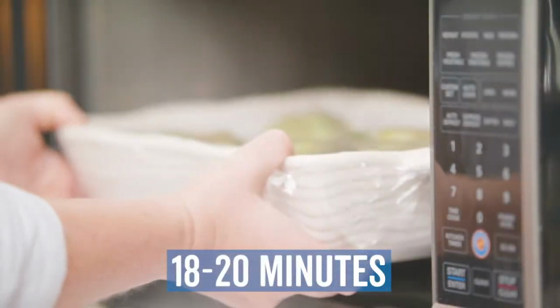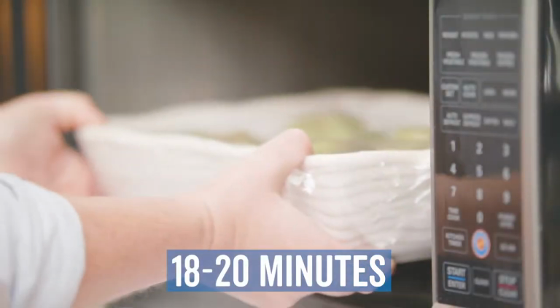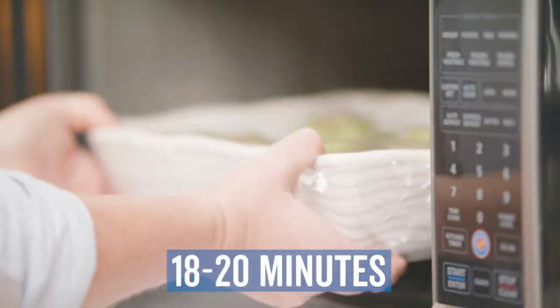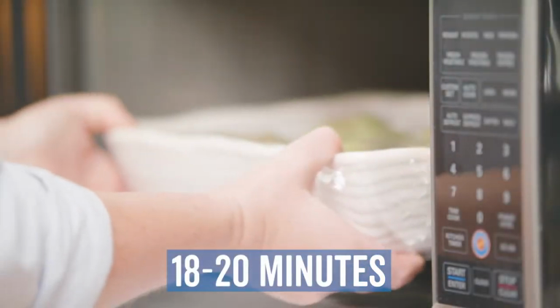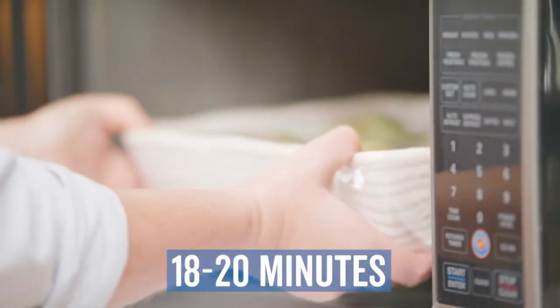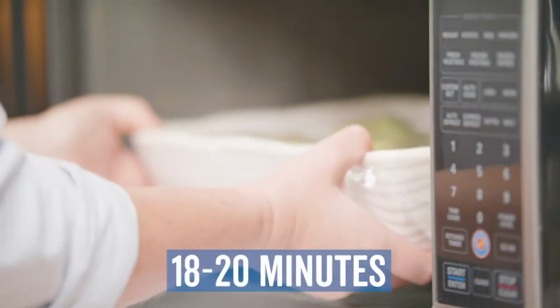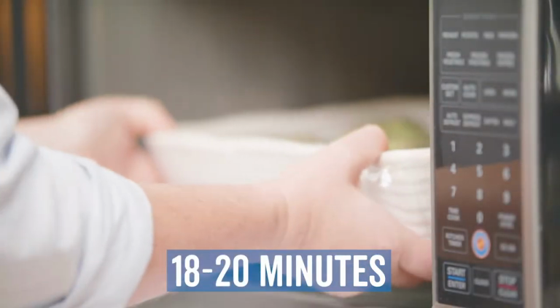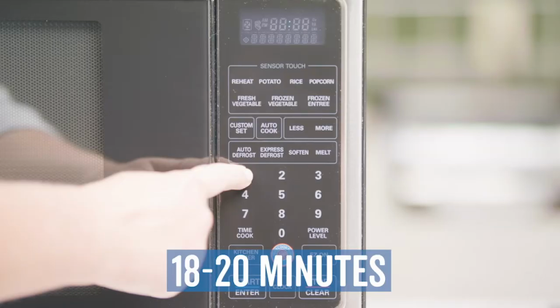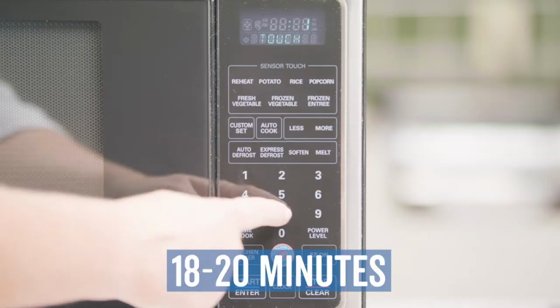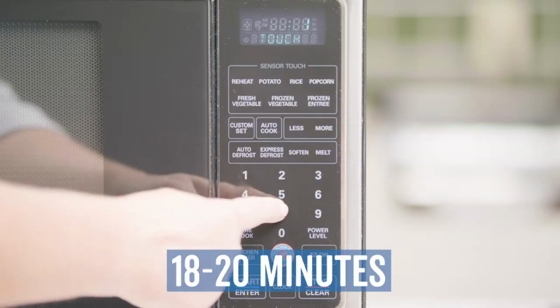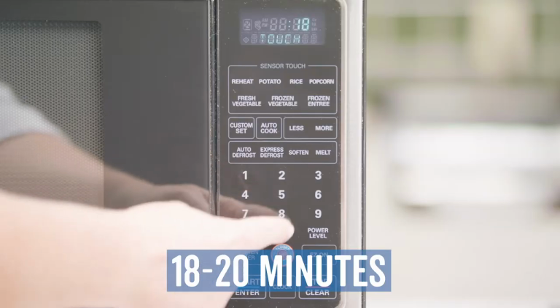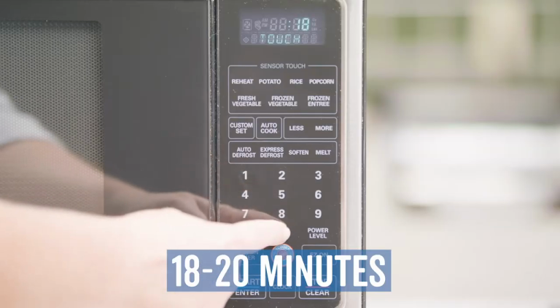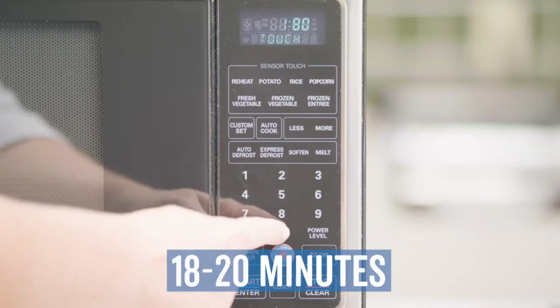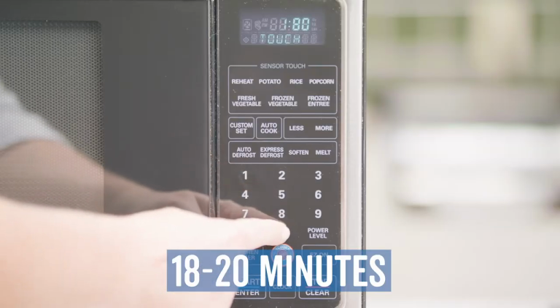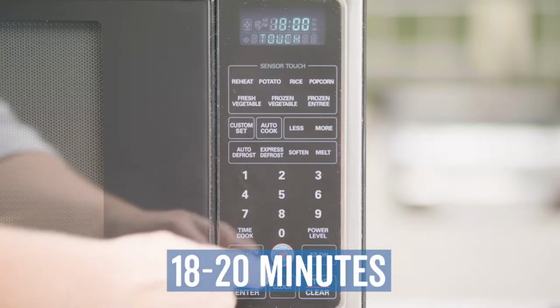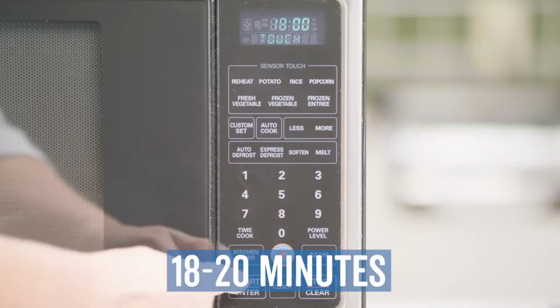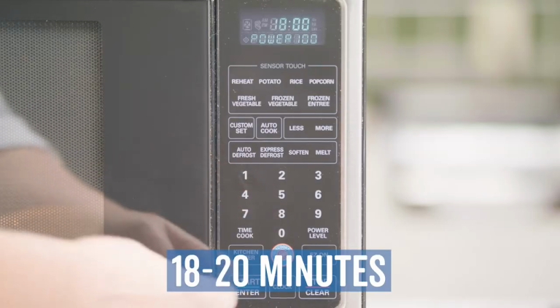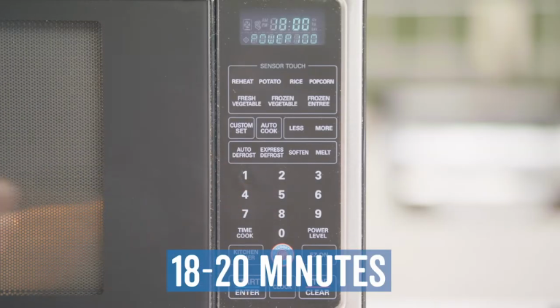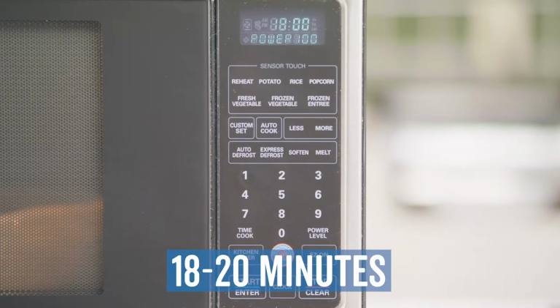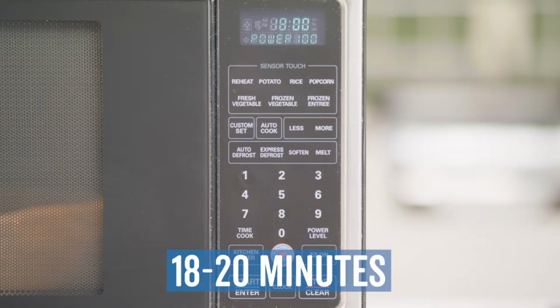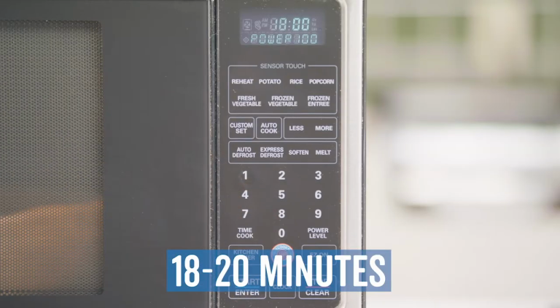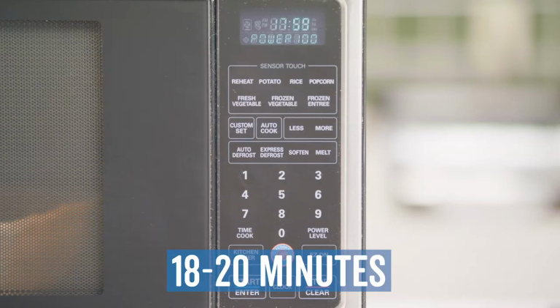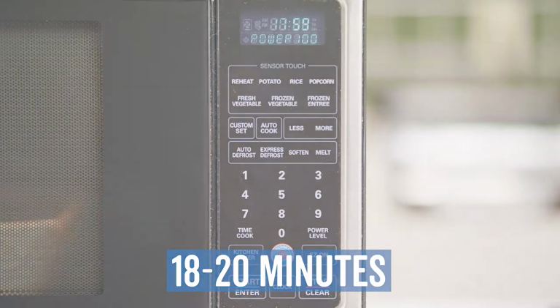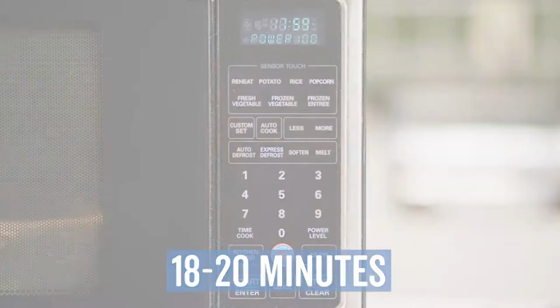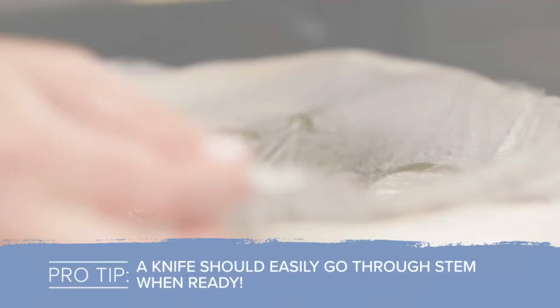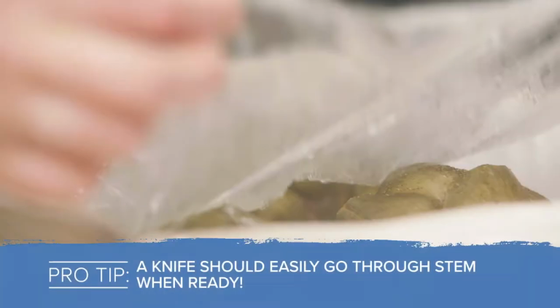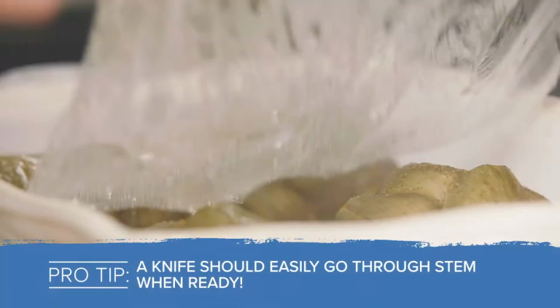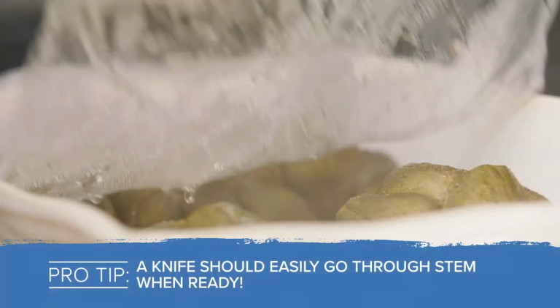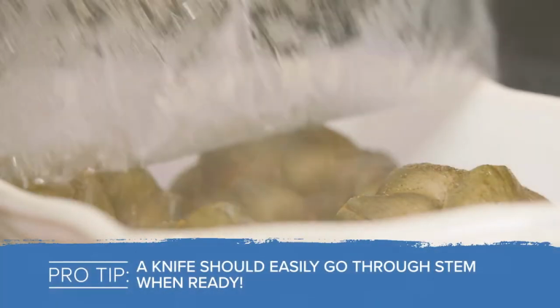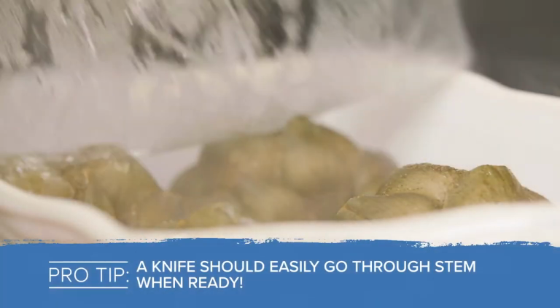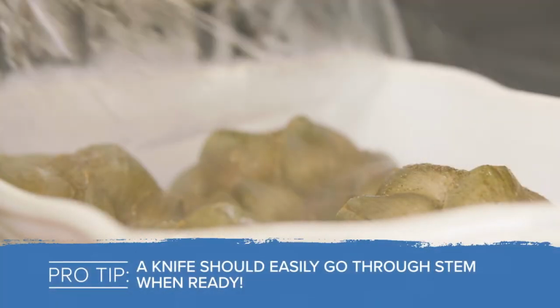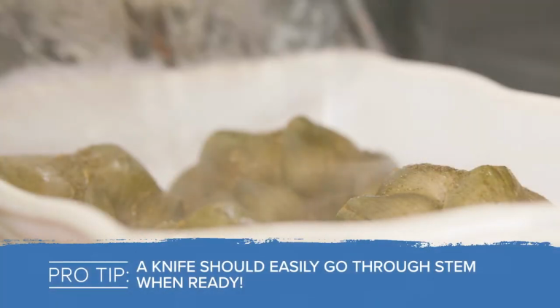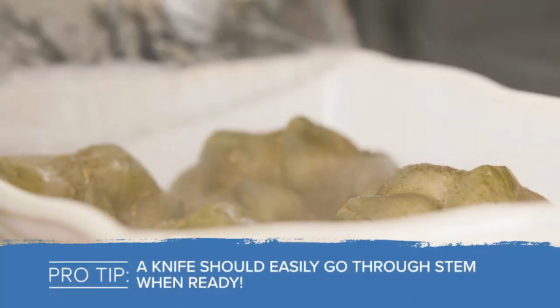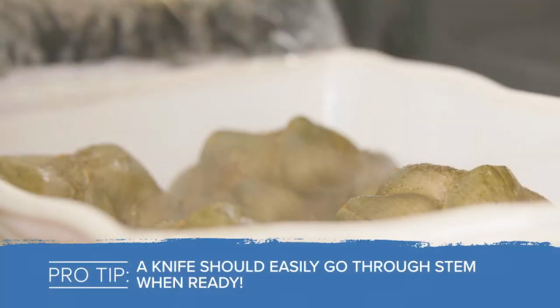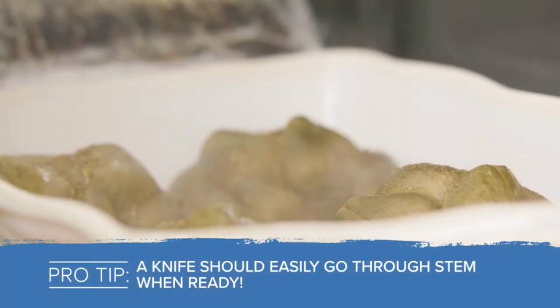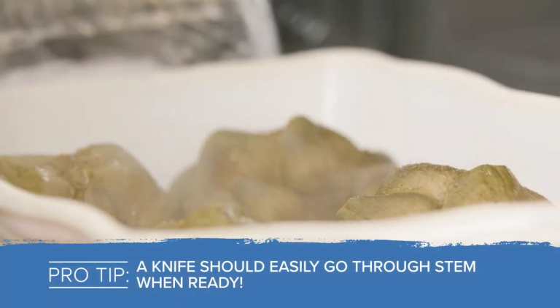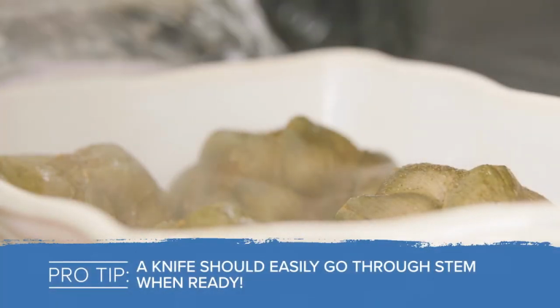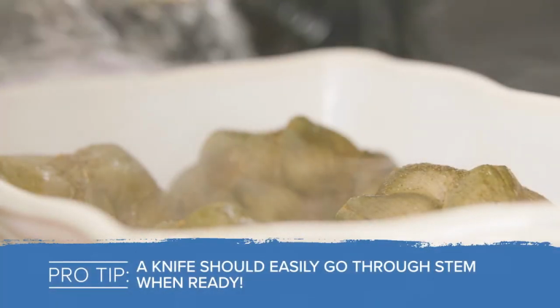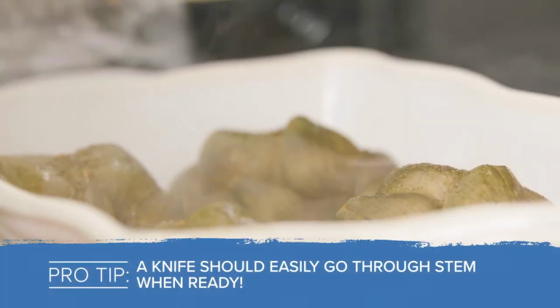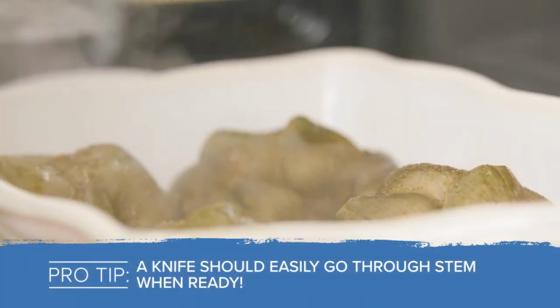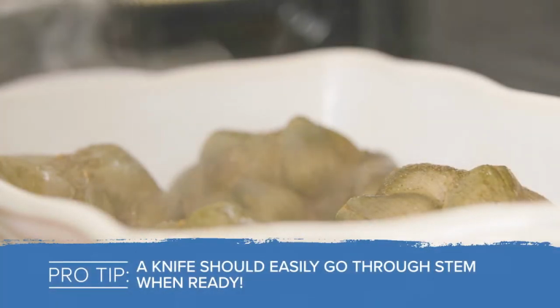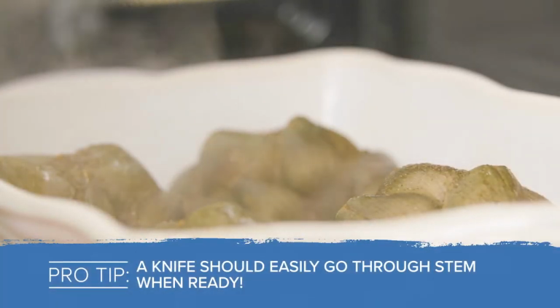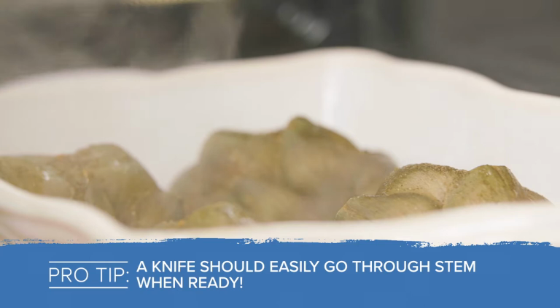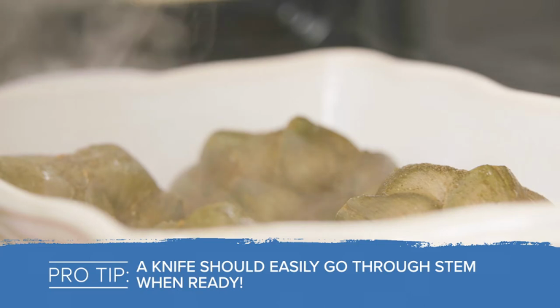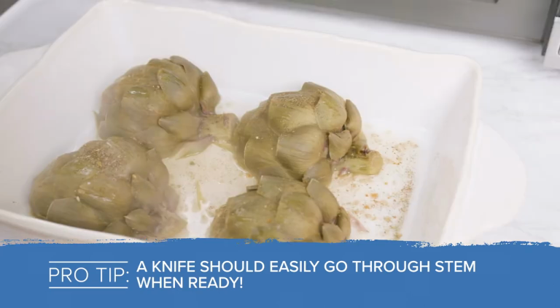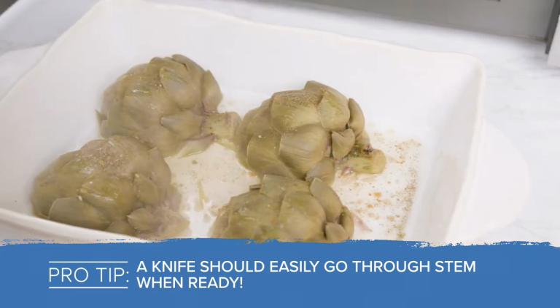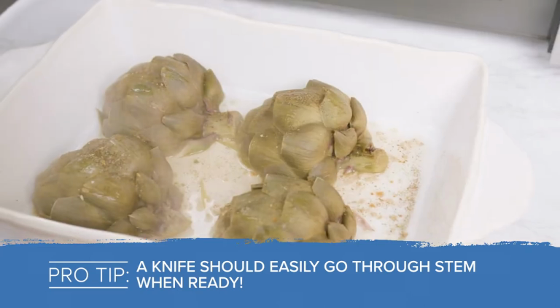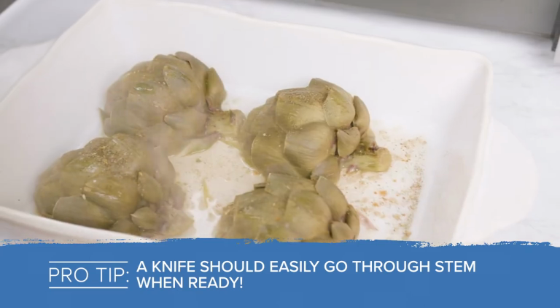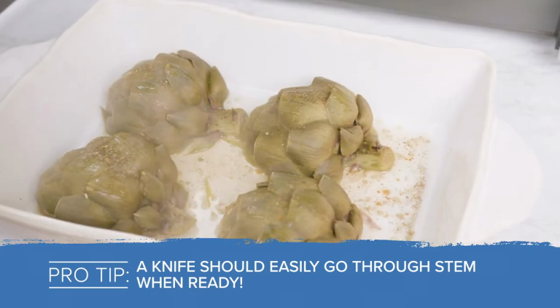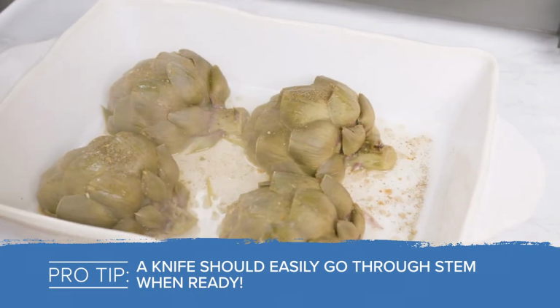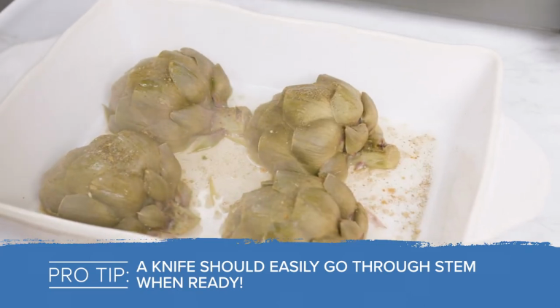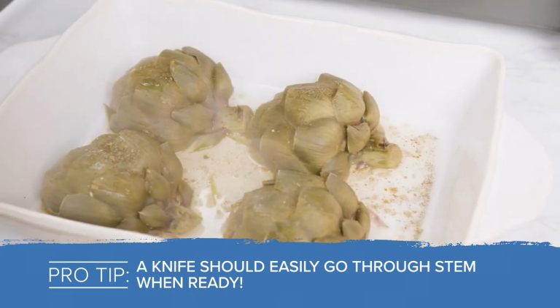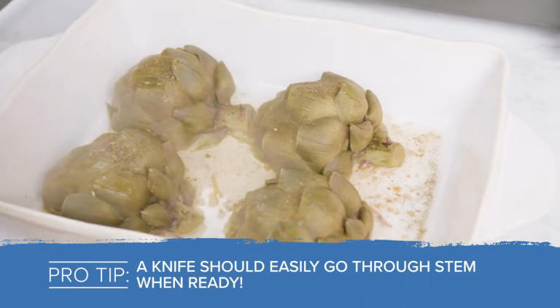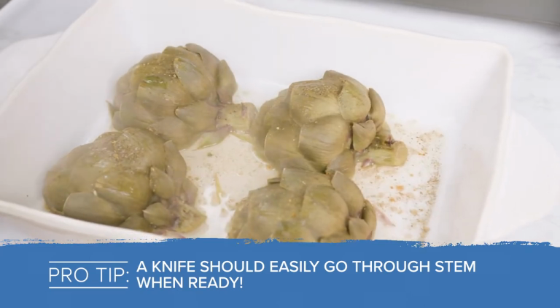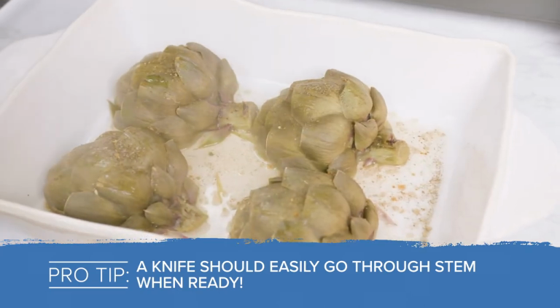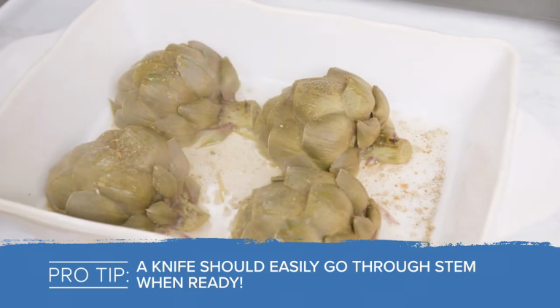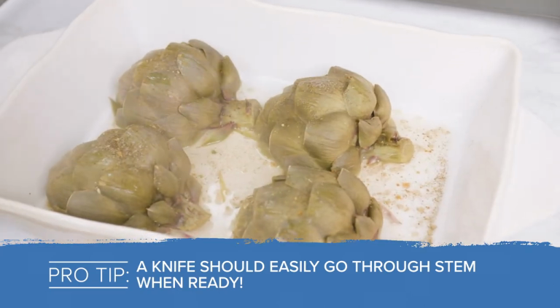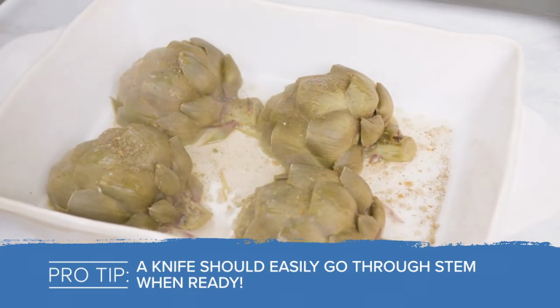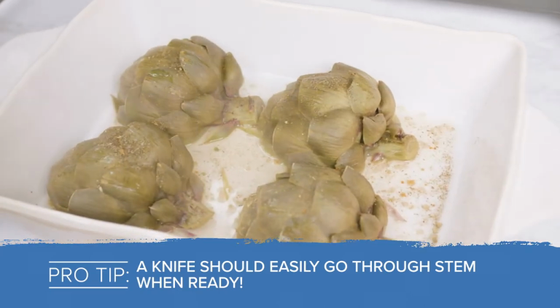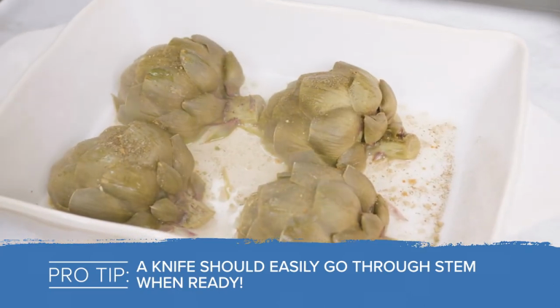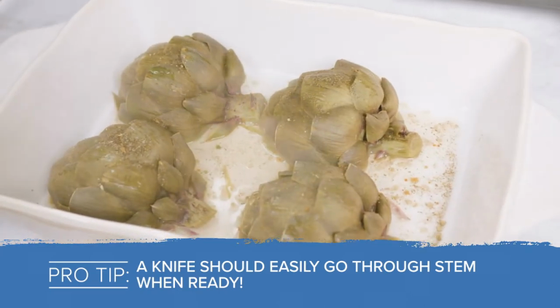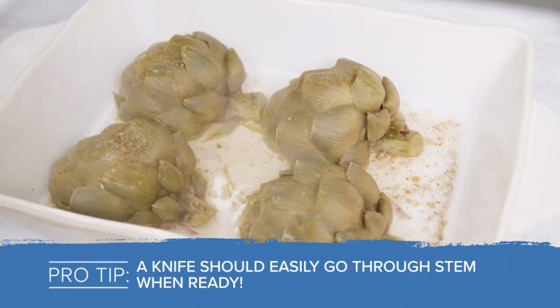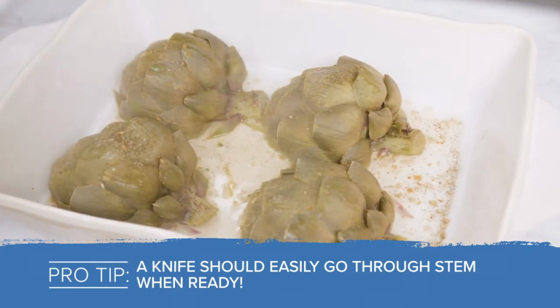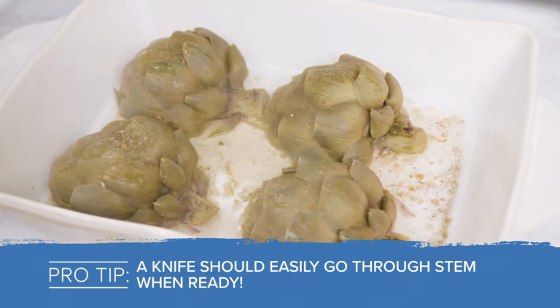Cook for 18 minutes. Pro tip: you know it's ready because a knife should easily pierce the bottom stem.